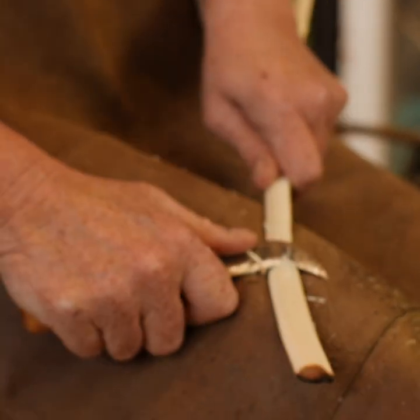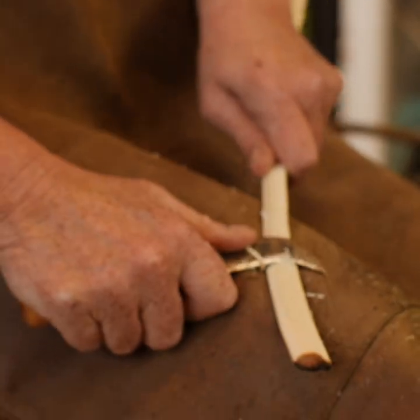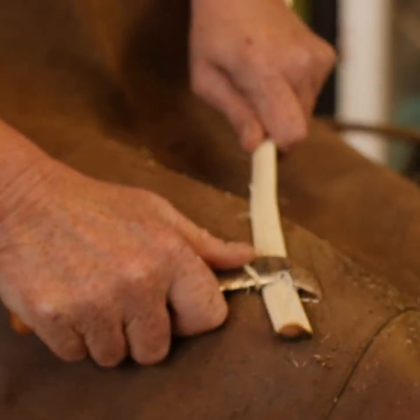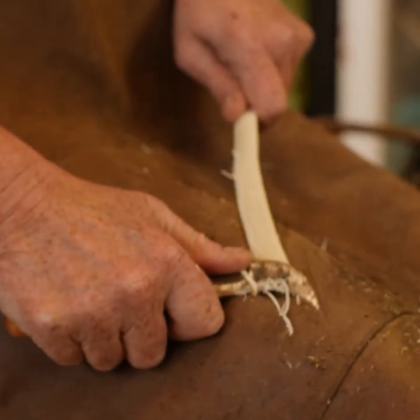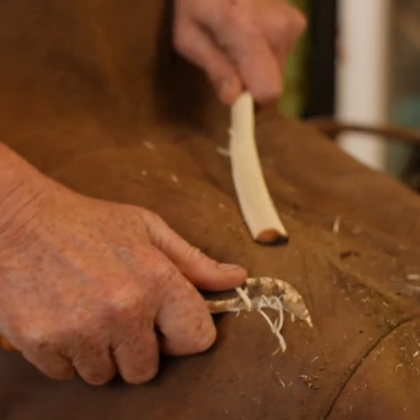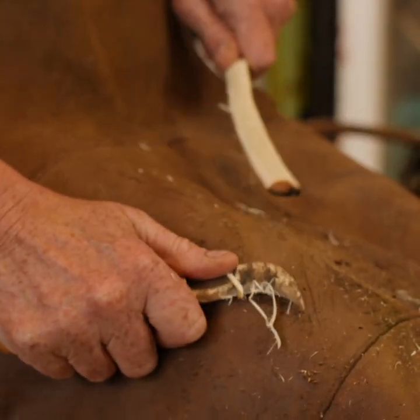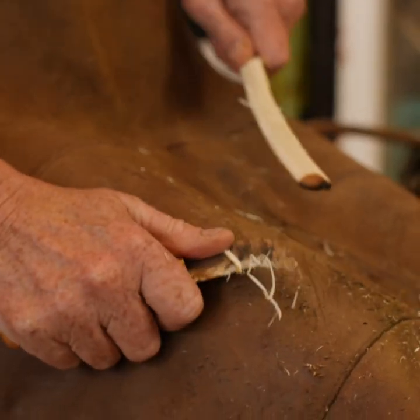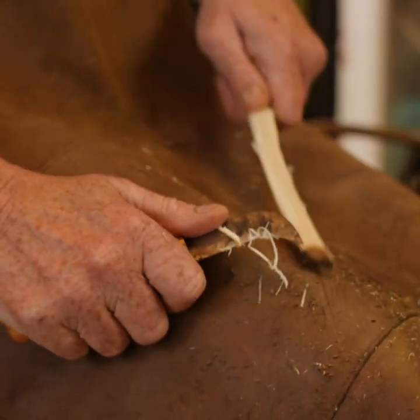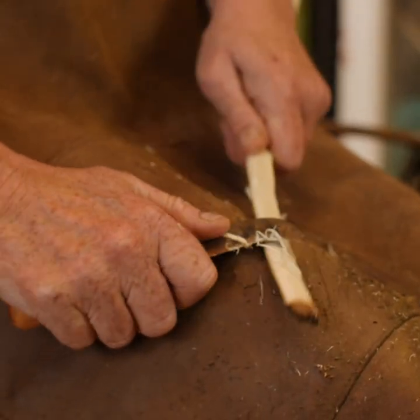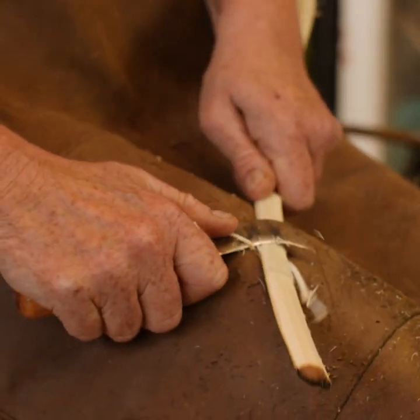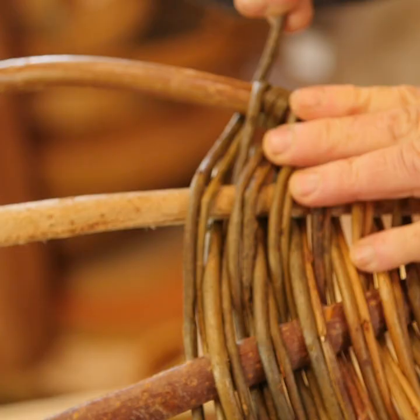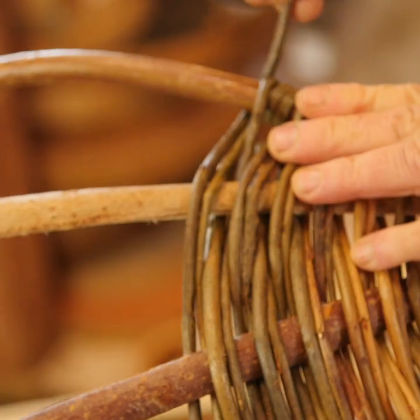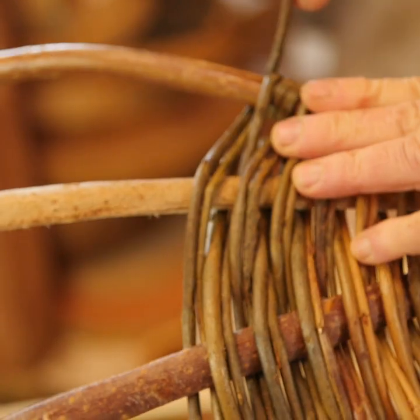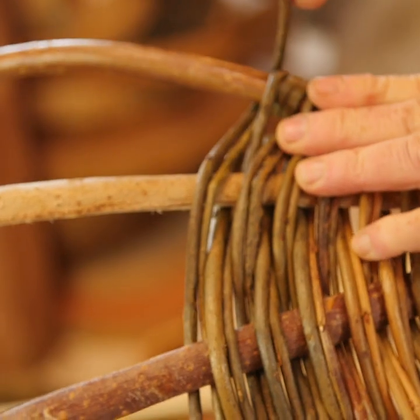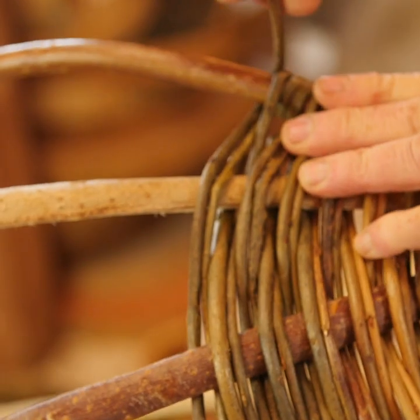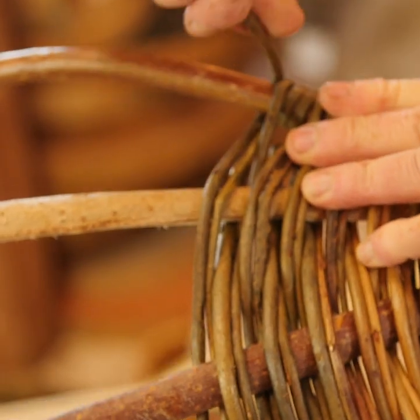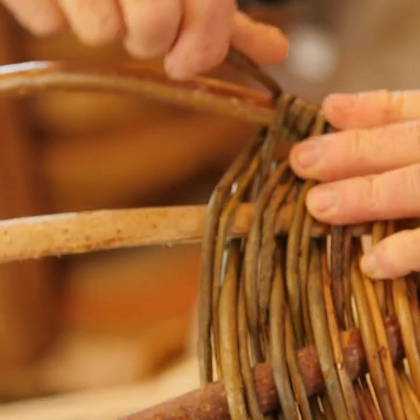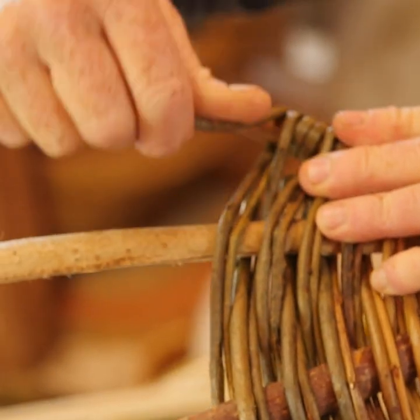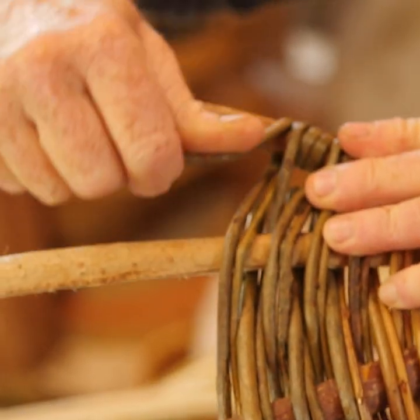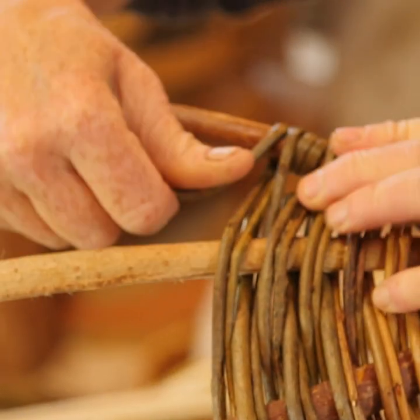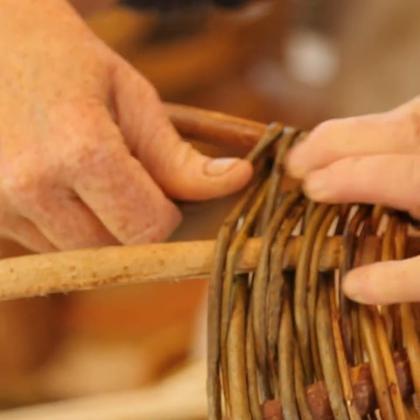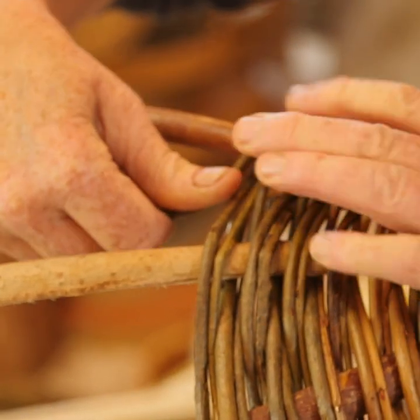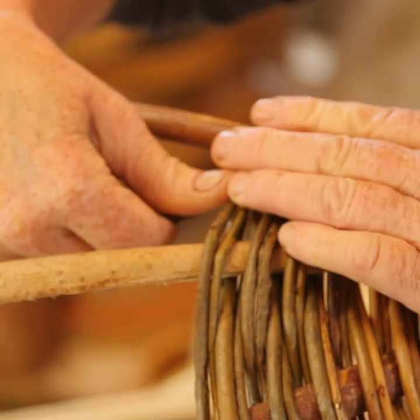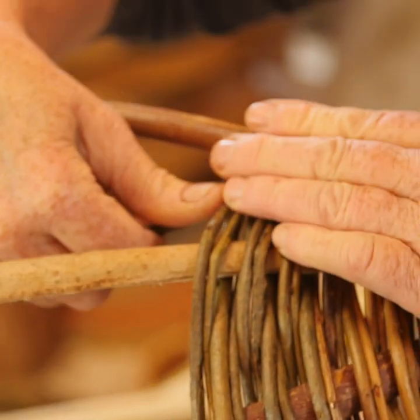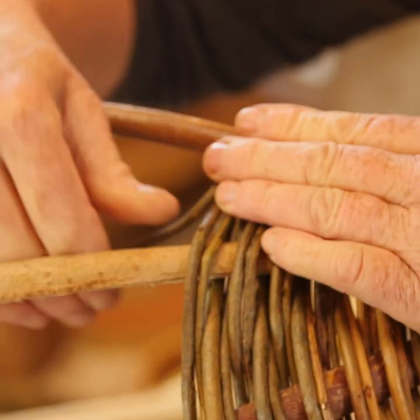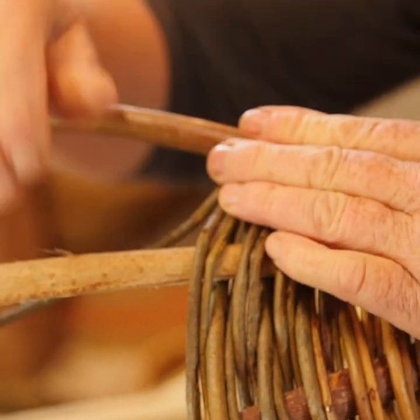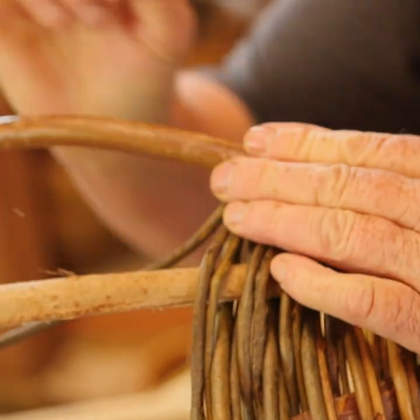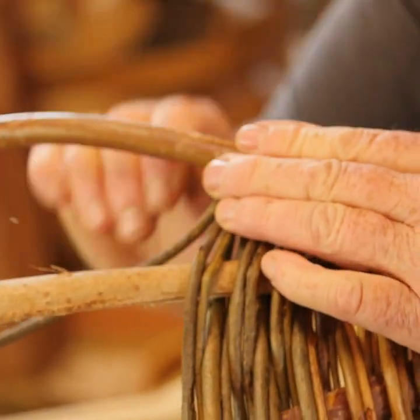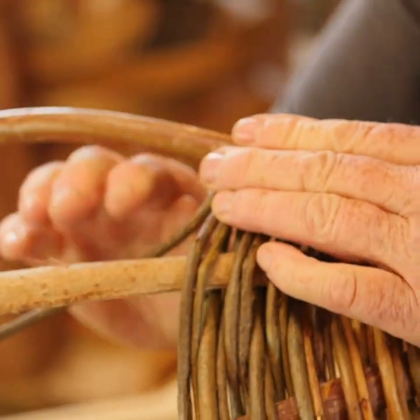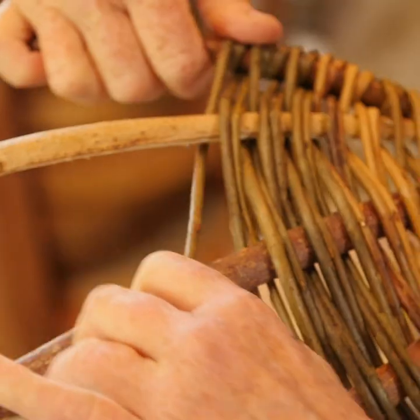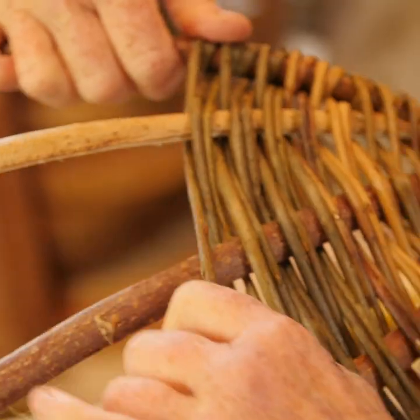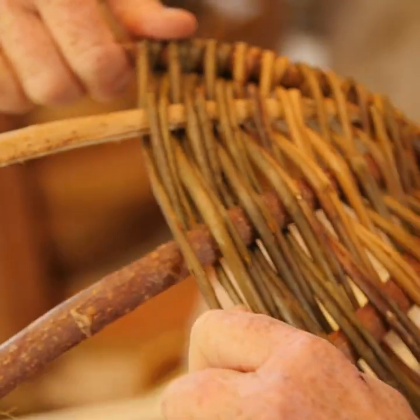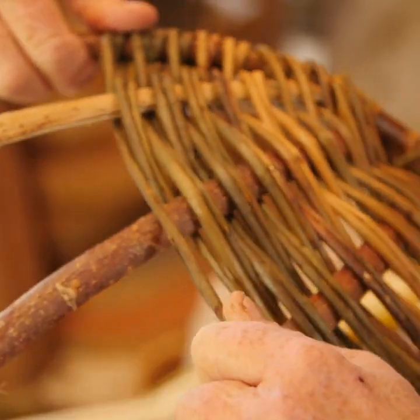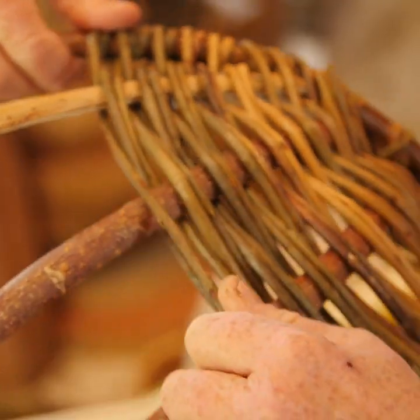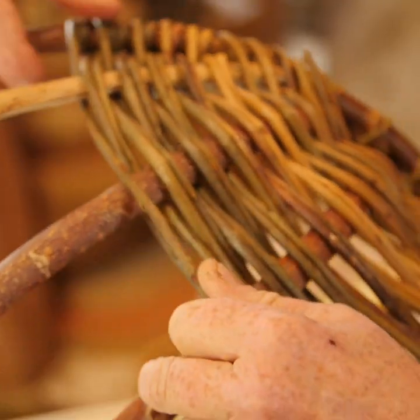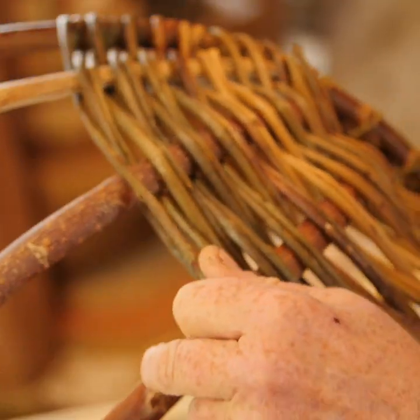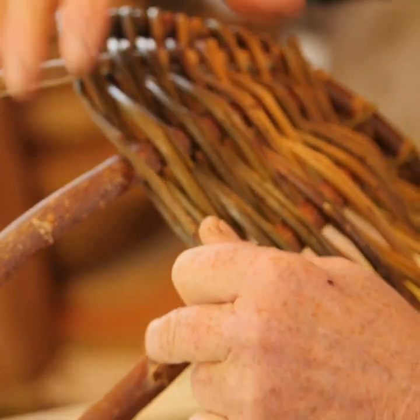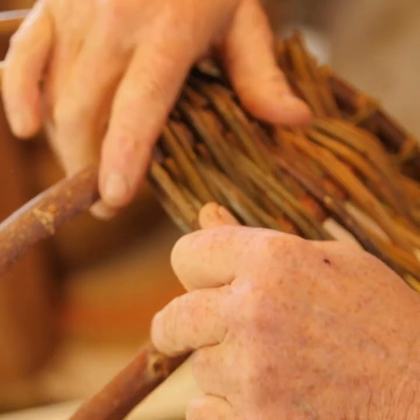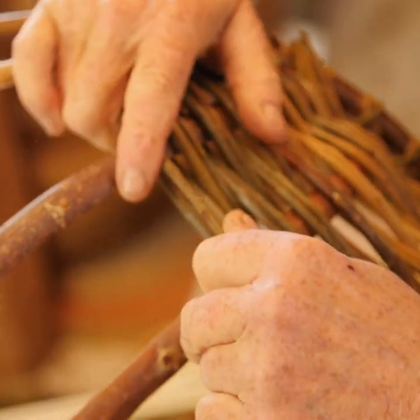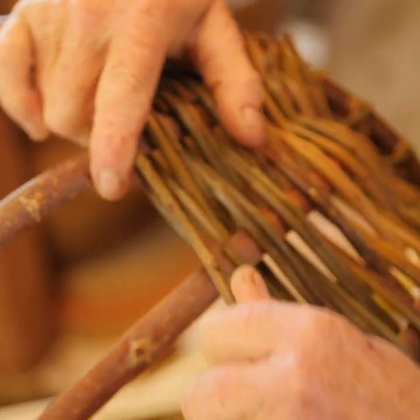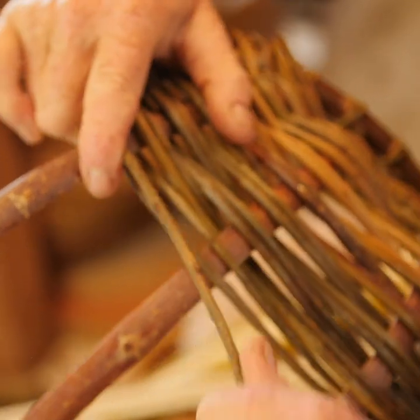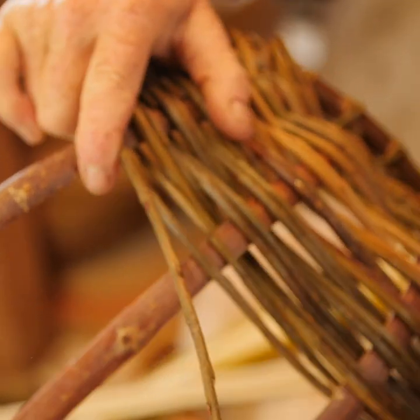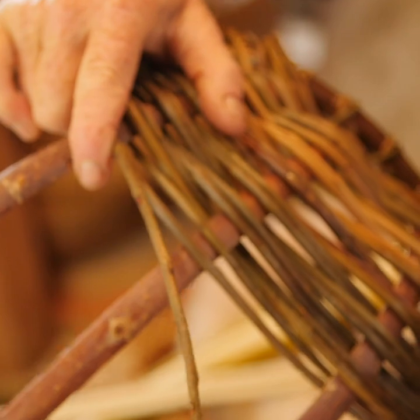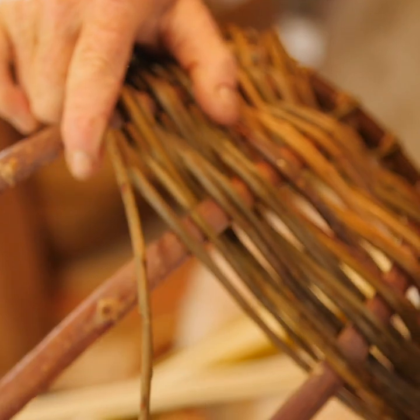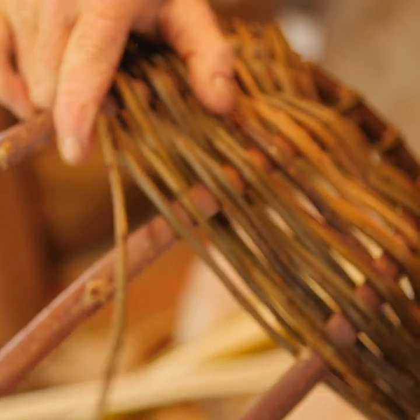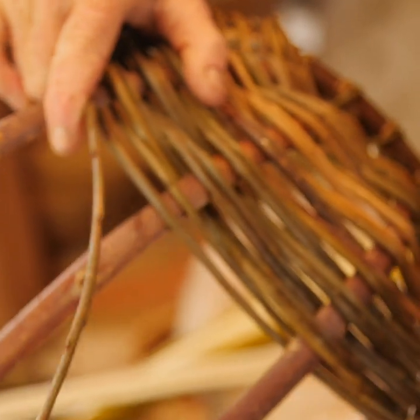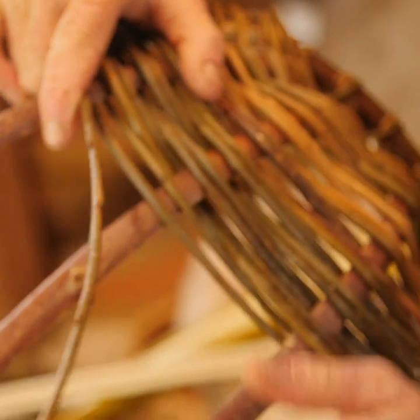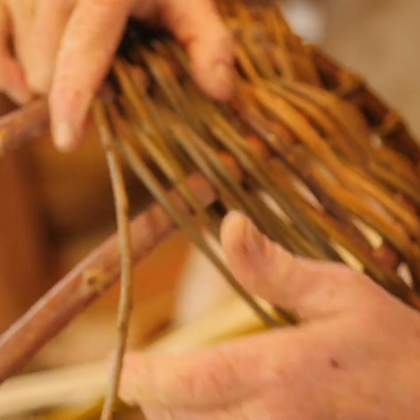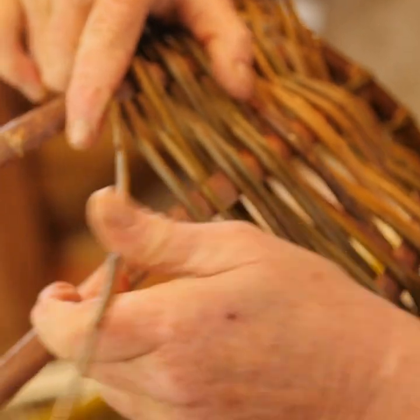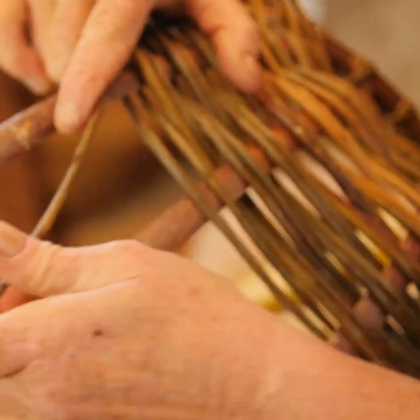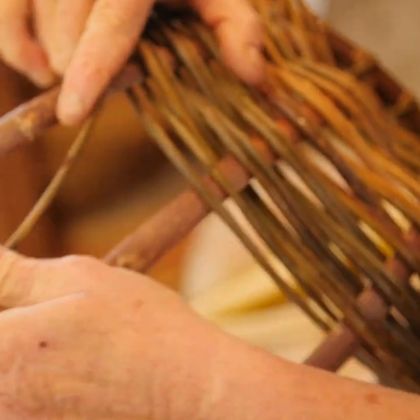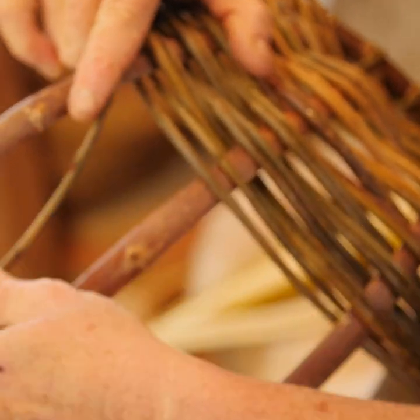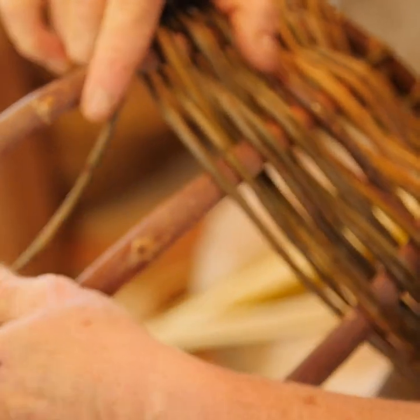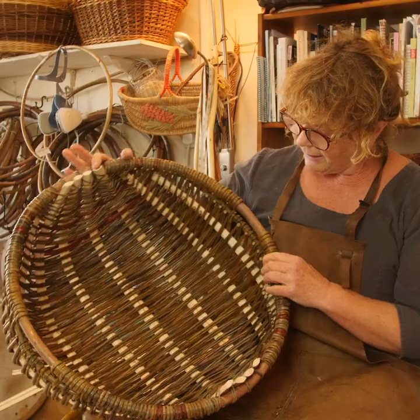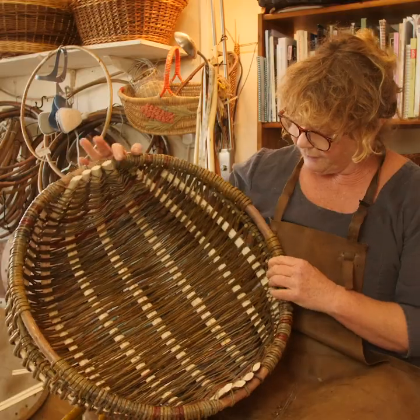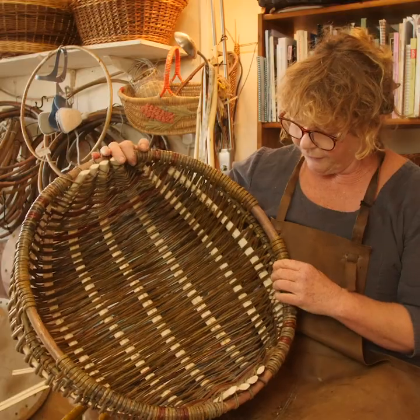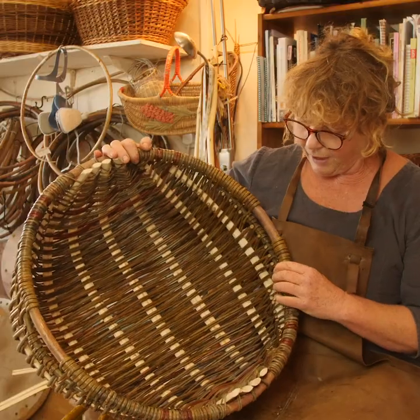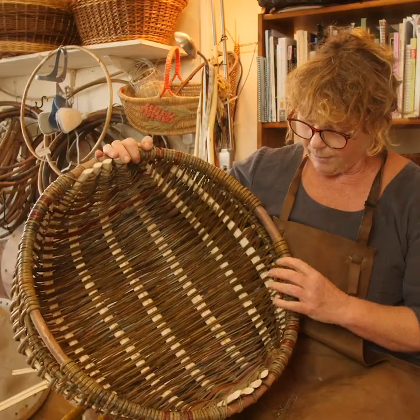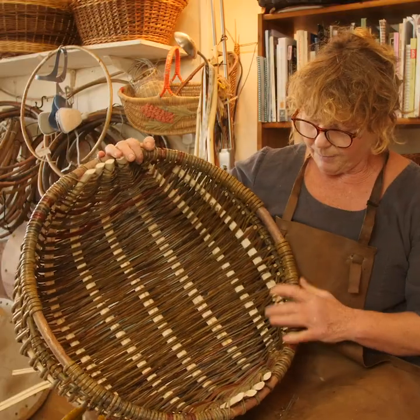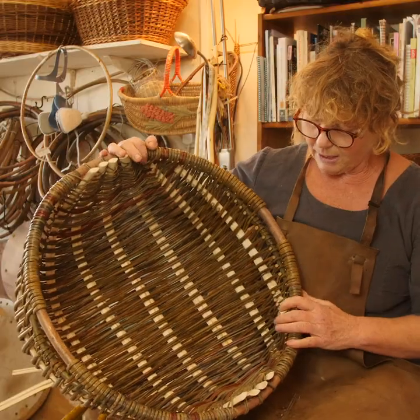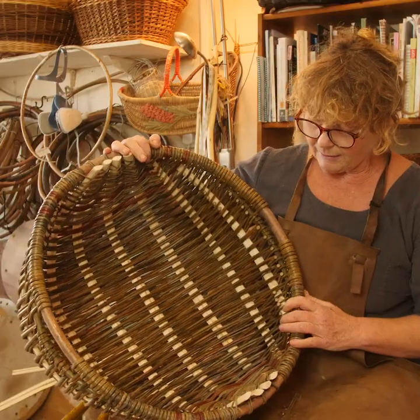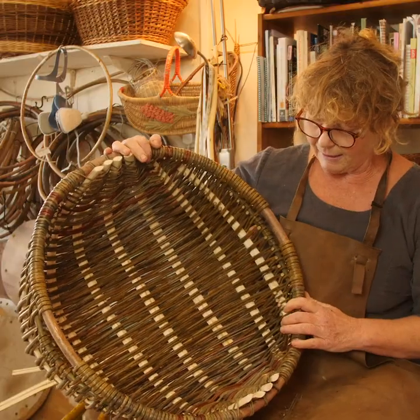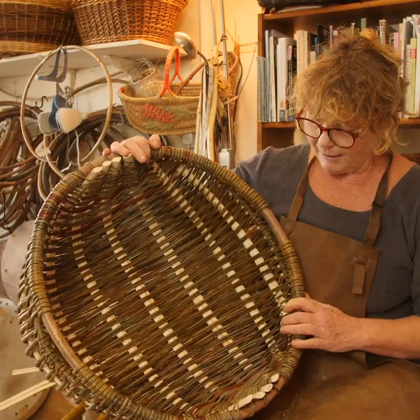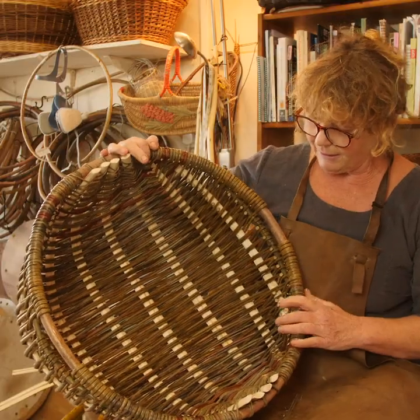This is the basket called the kintef. These are a traditional West Welsh farm basket.